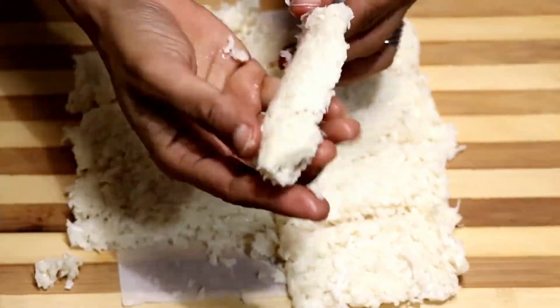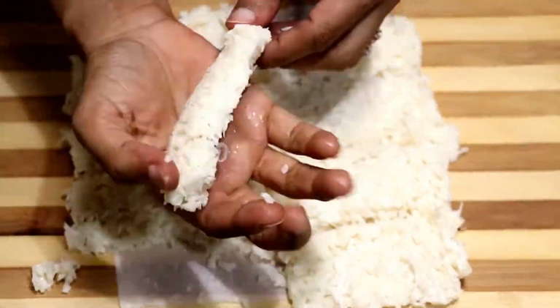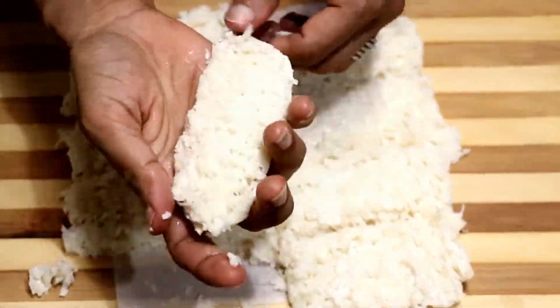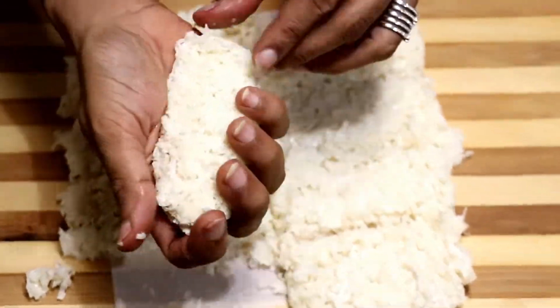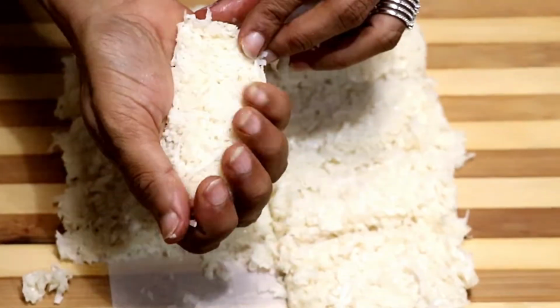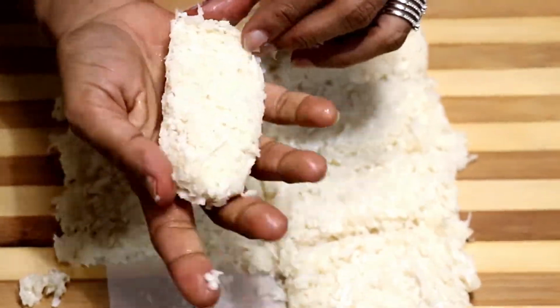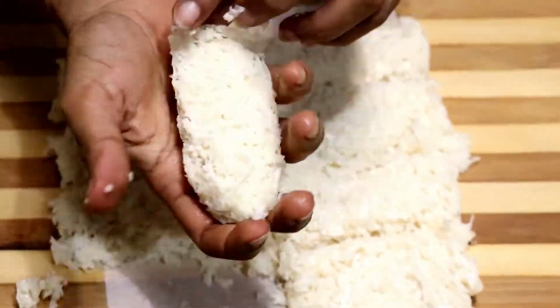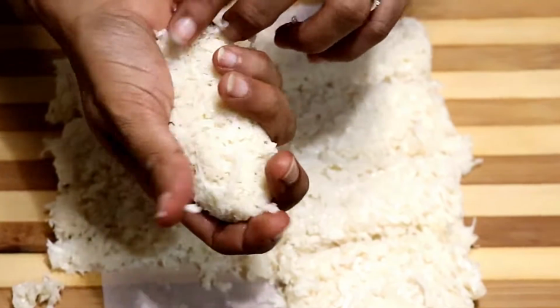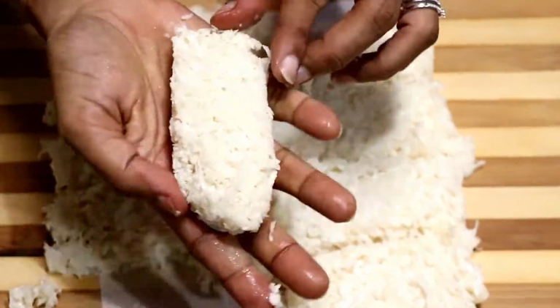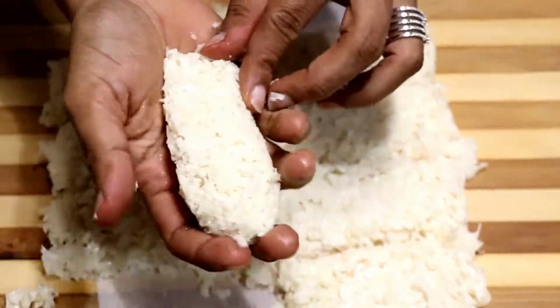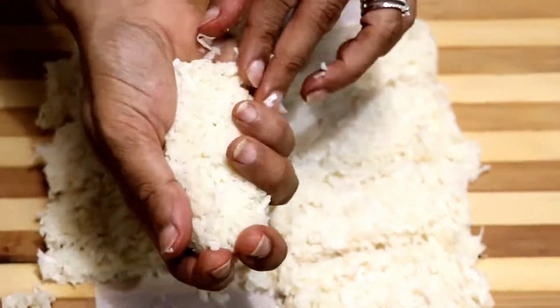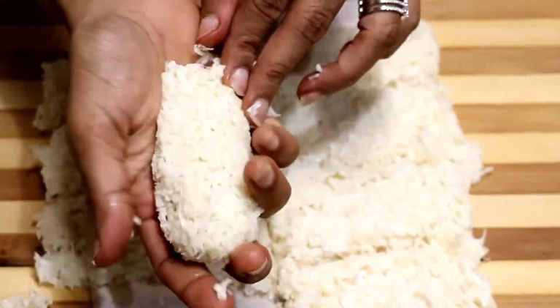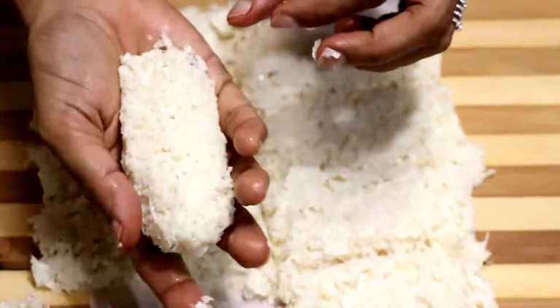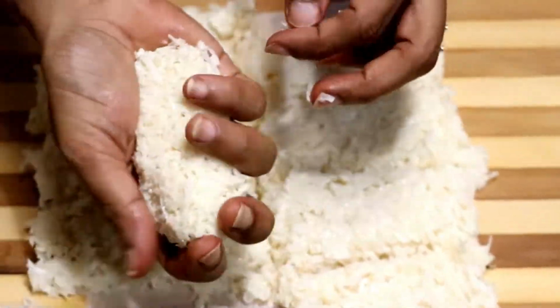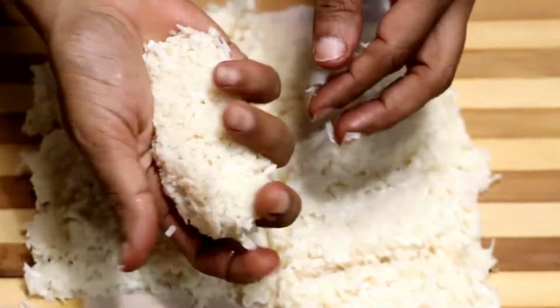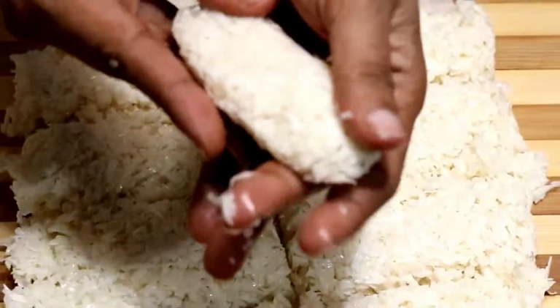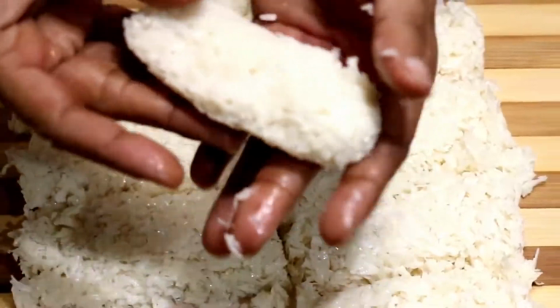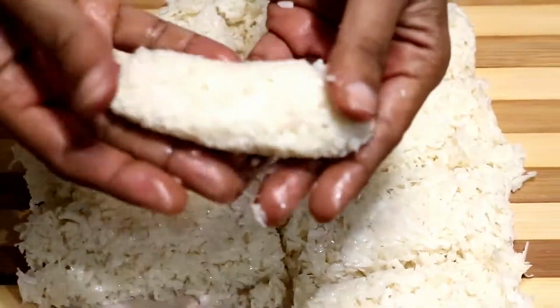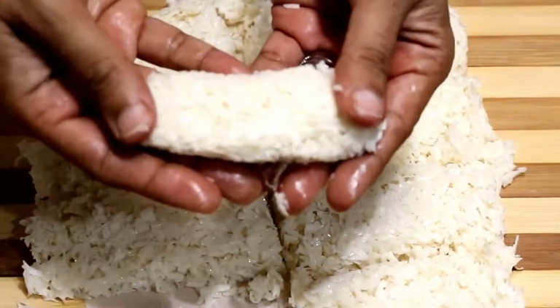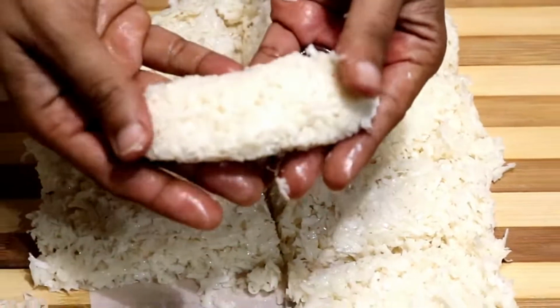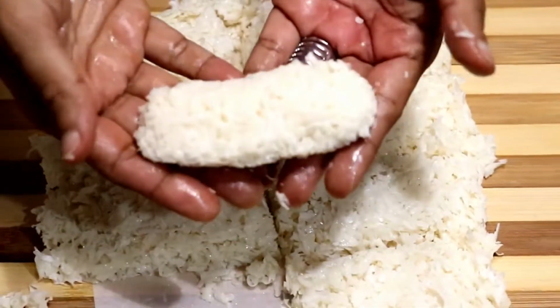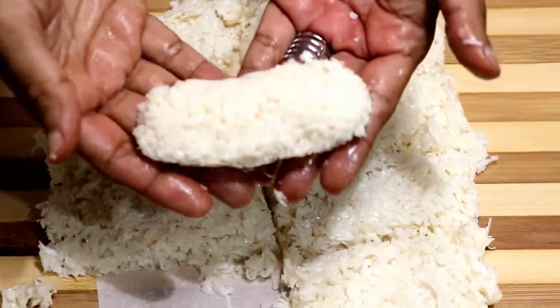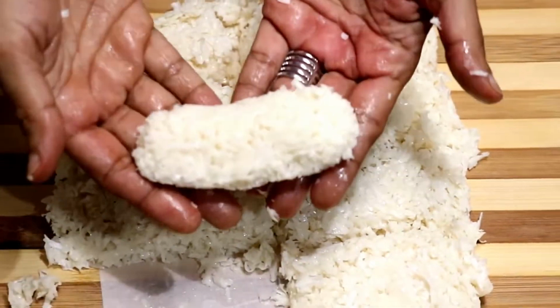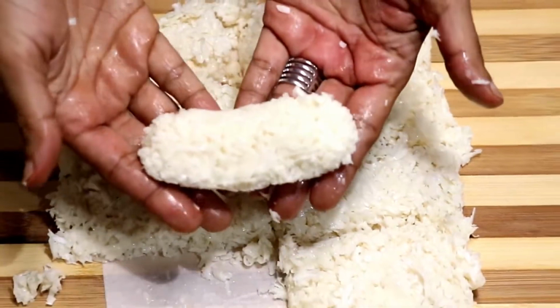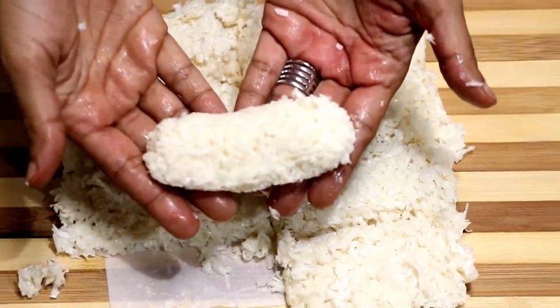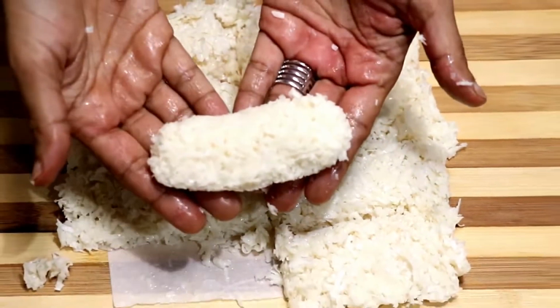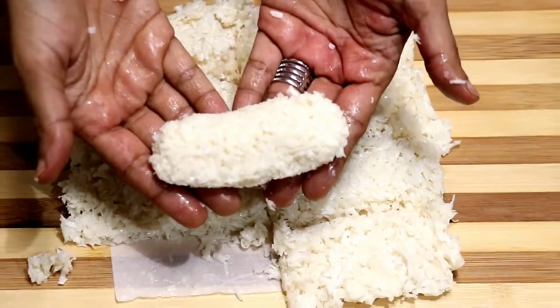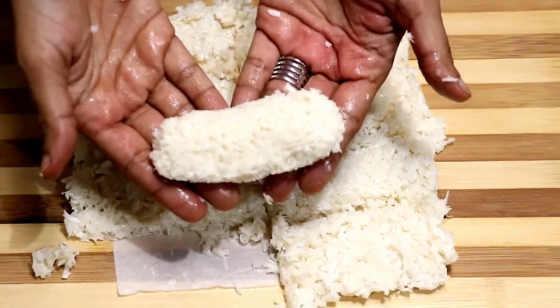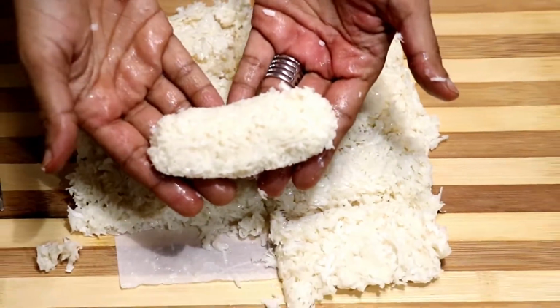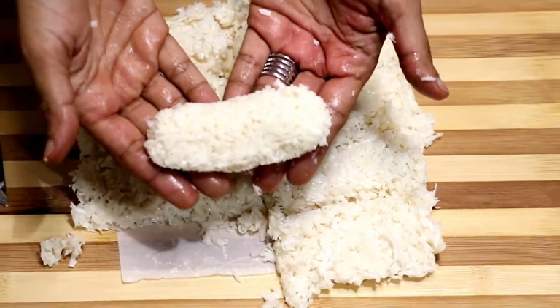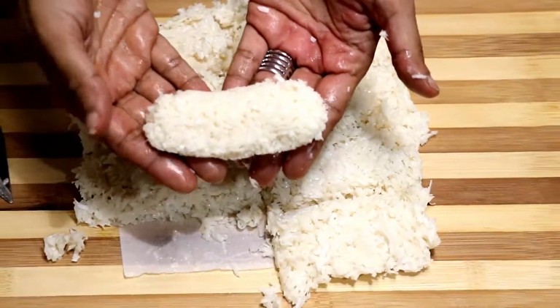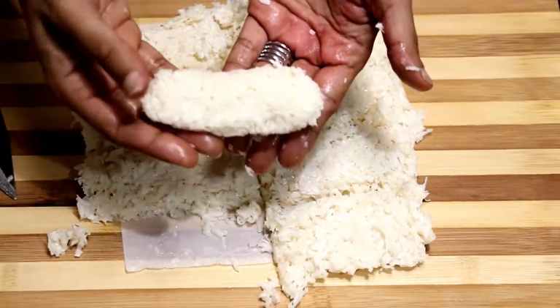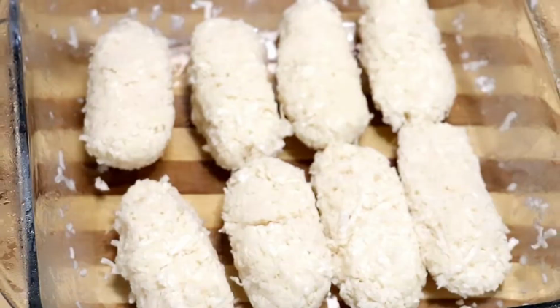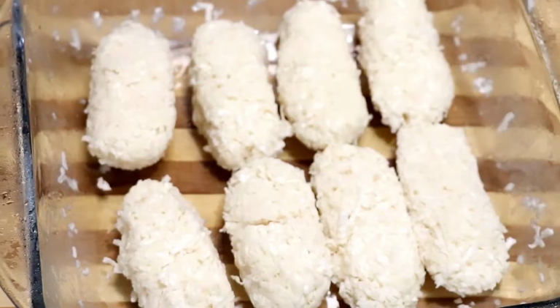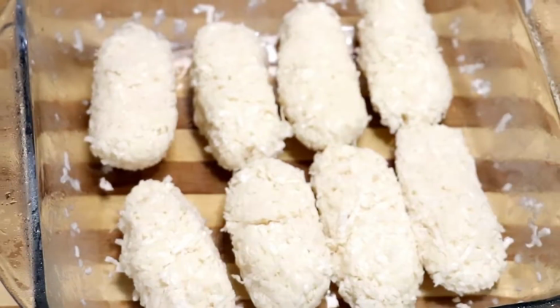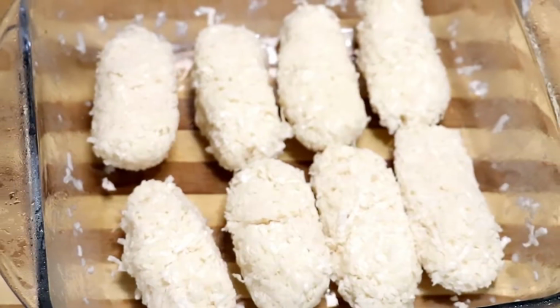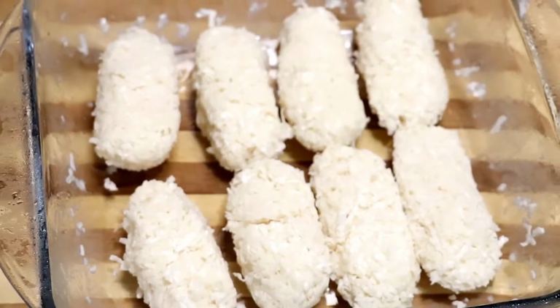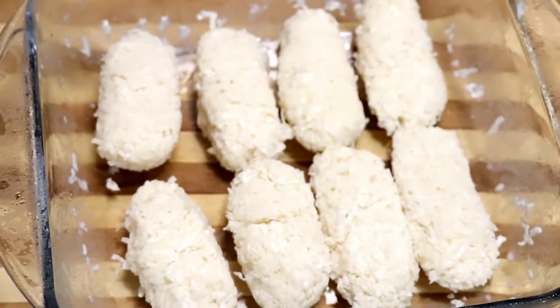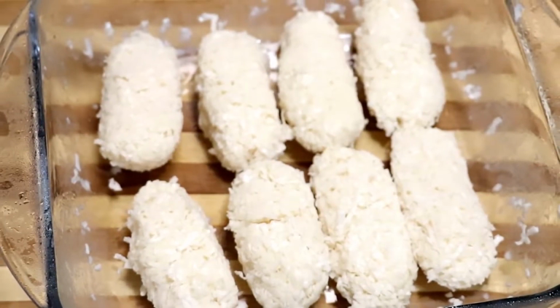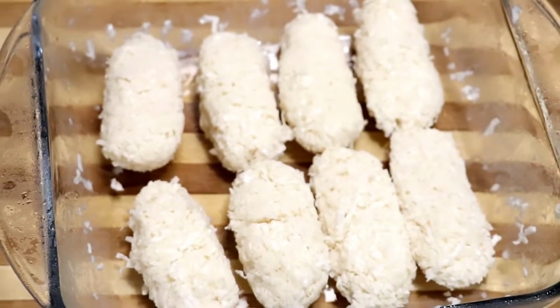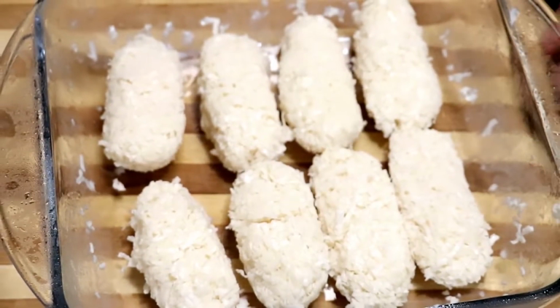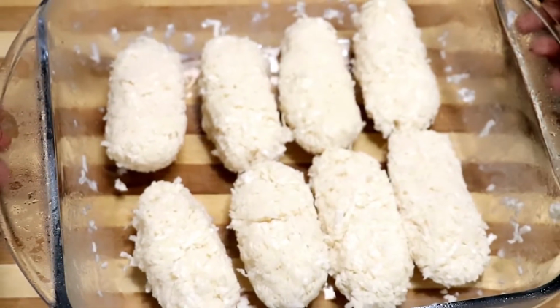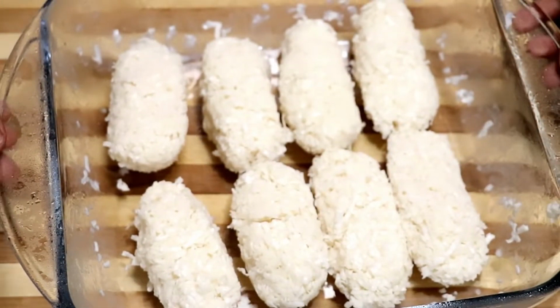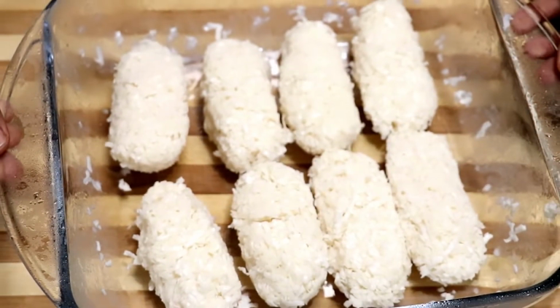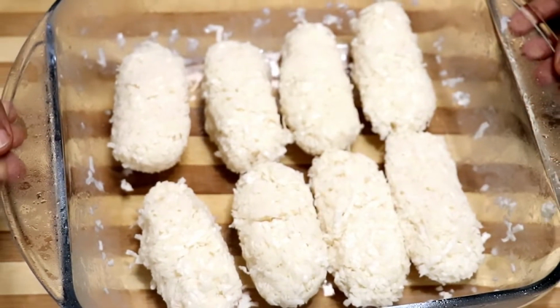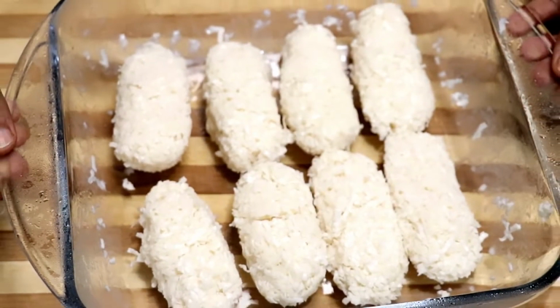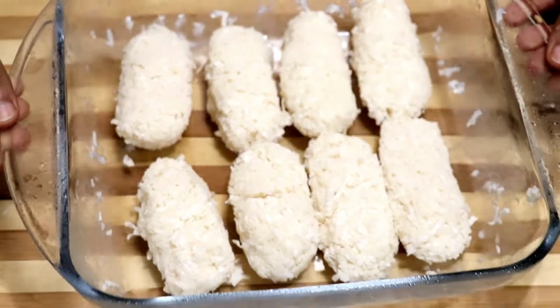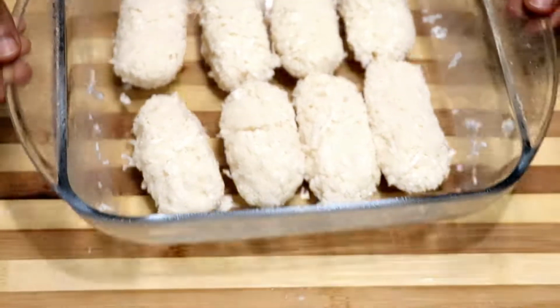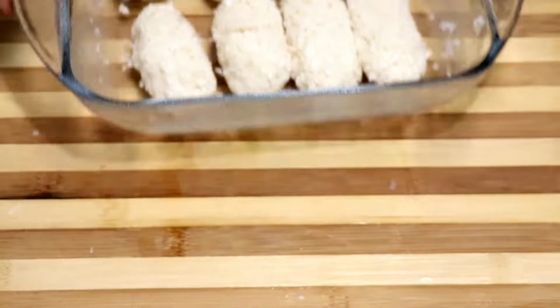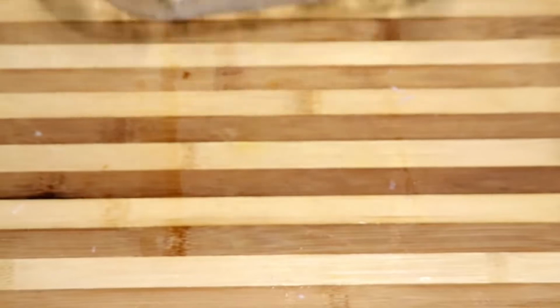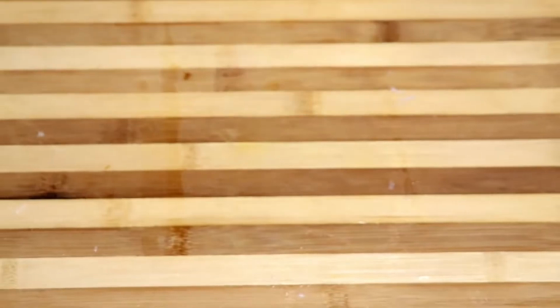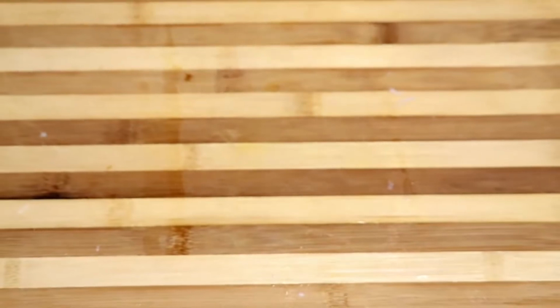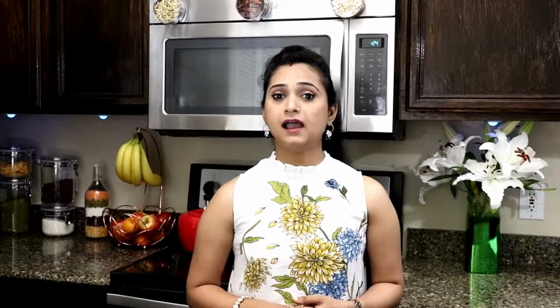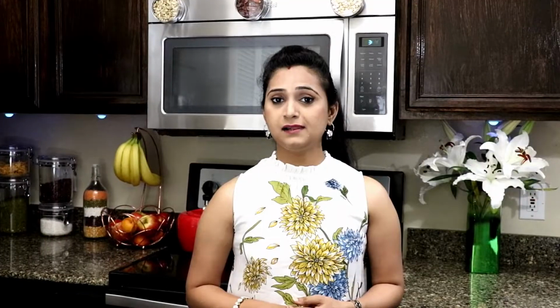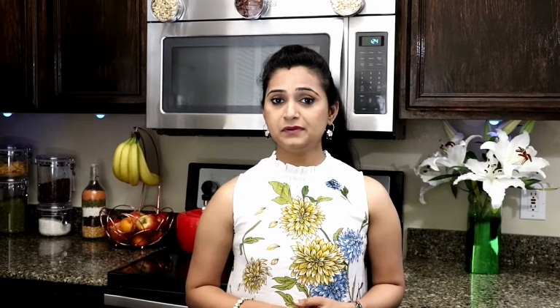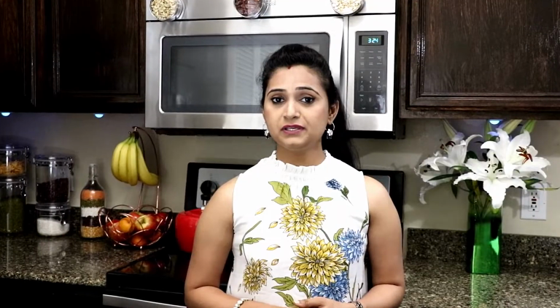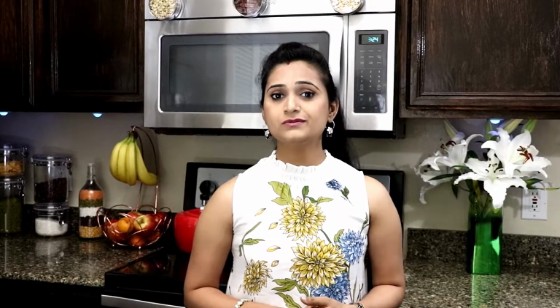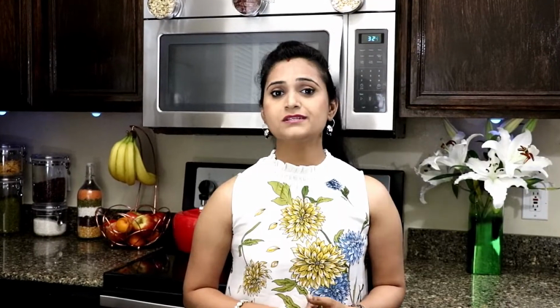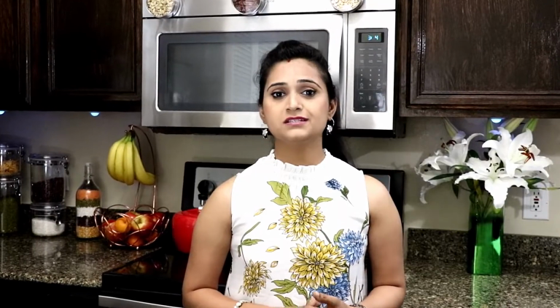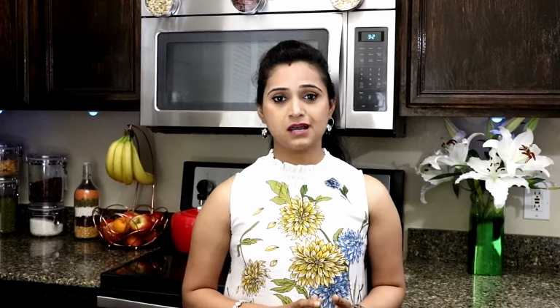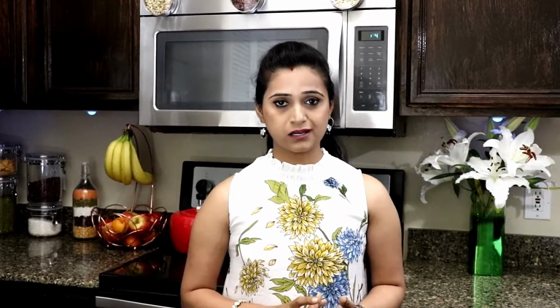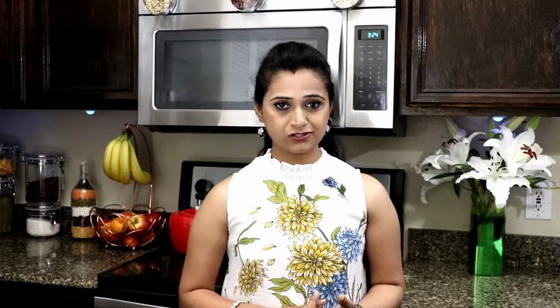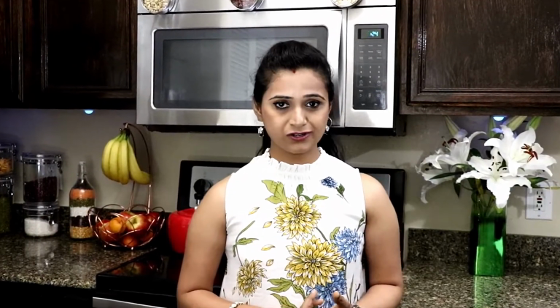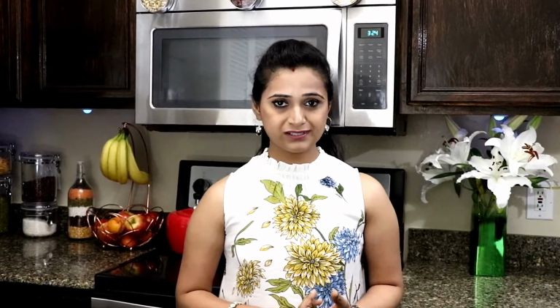Take one portion and give it an oval shape, just to resemble the store-bought bounty bars. Look at this! I'll be using dark chocolate chips. You can also use milk chocolate if you want.